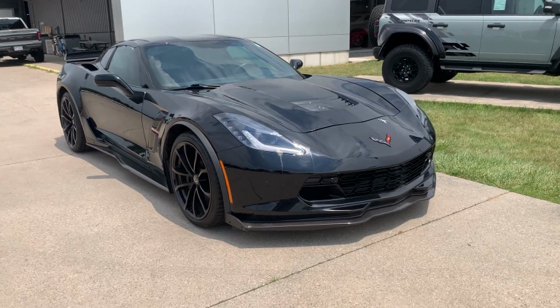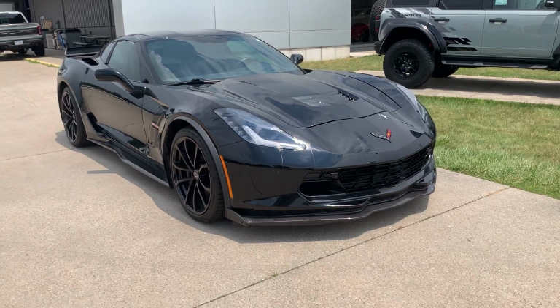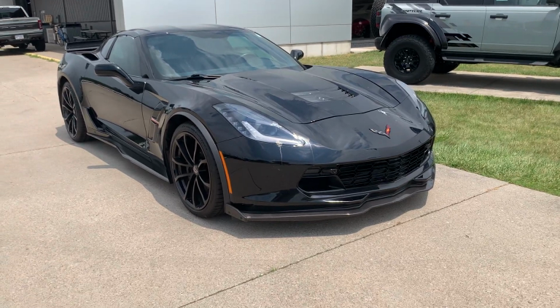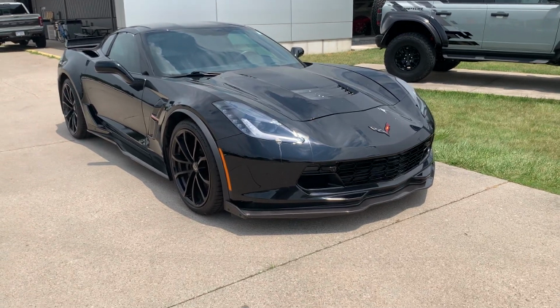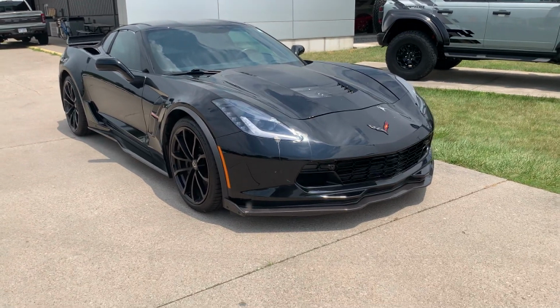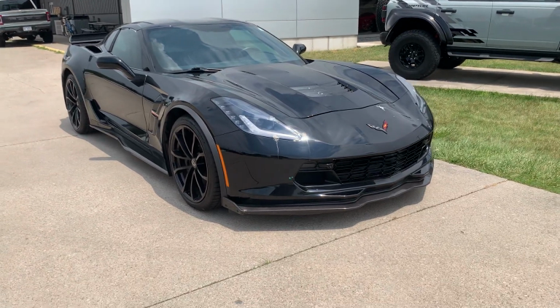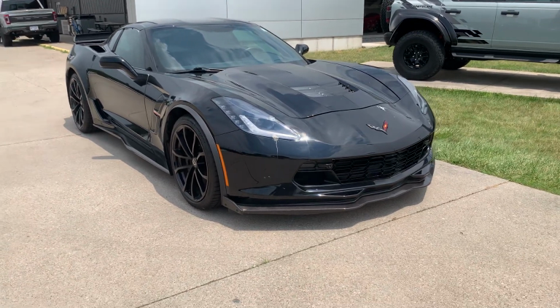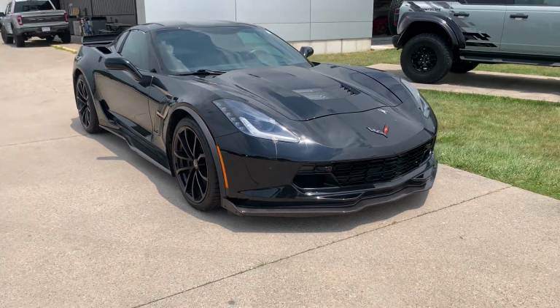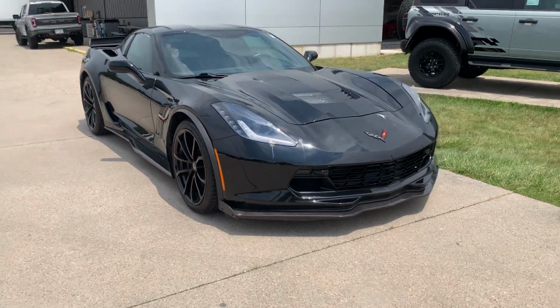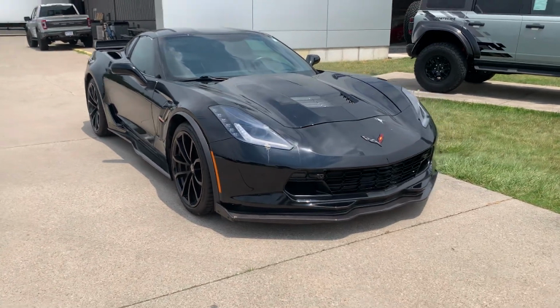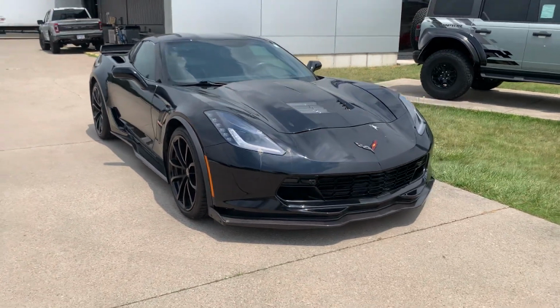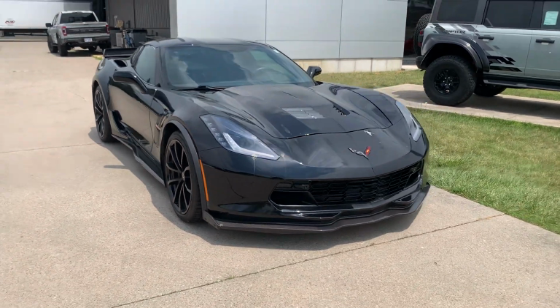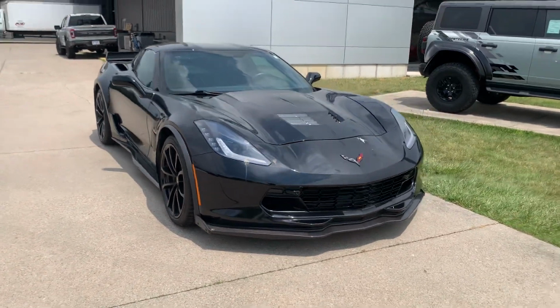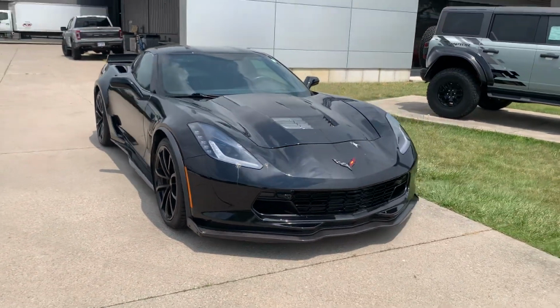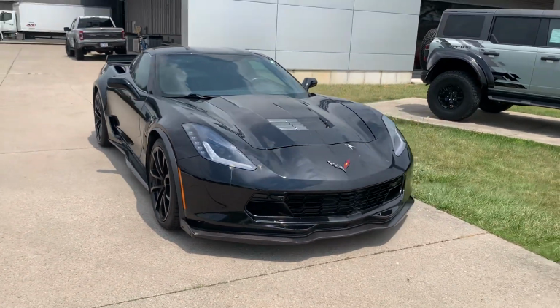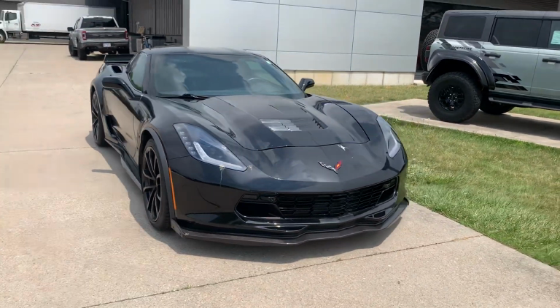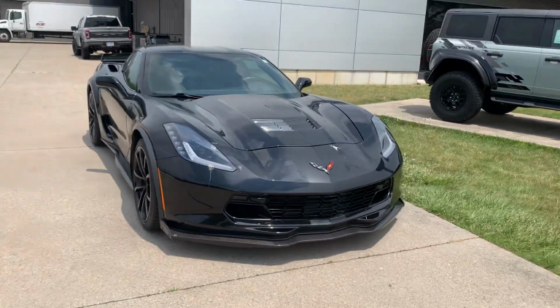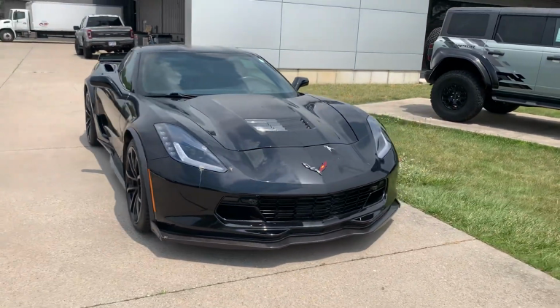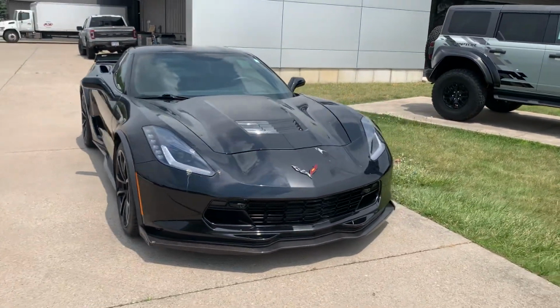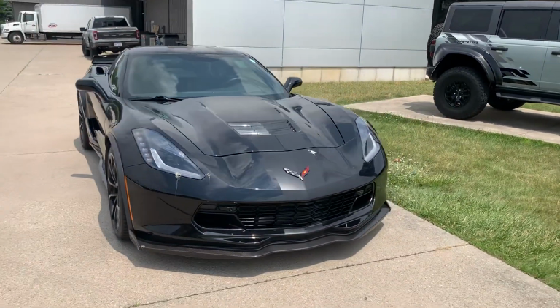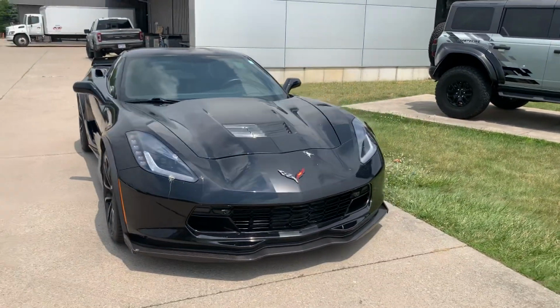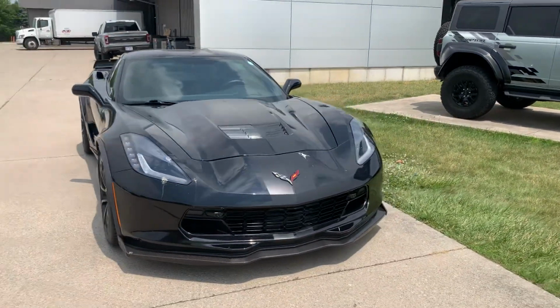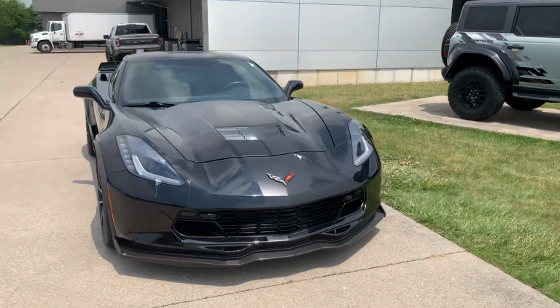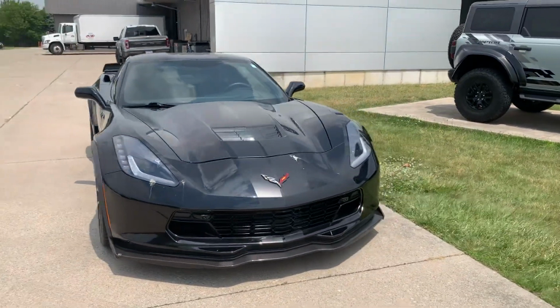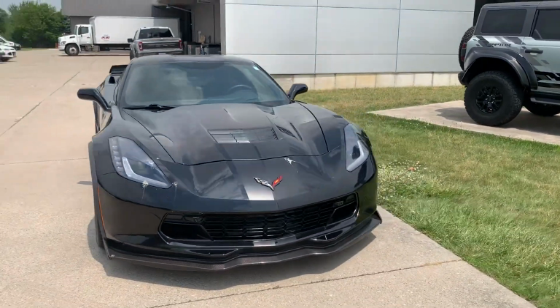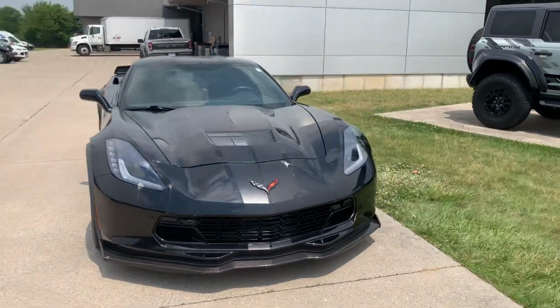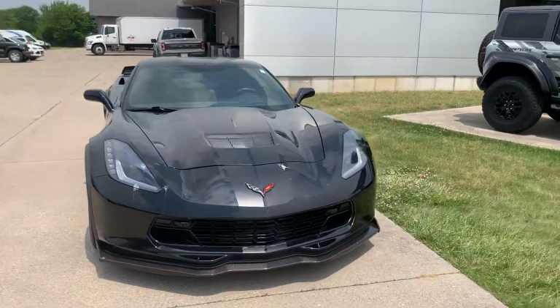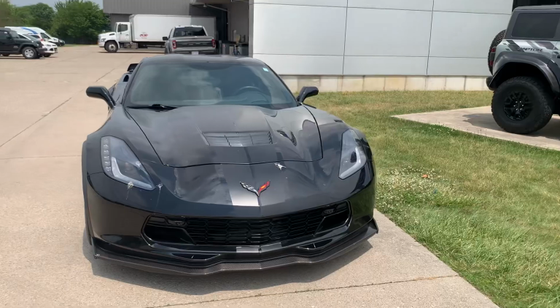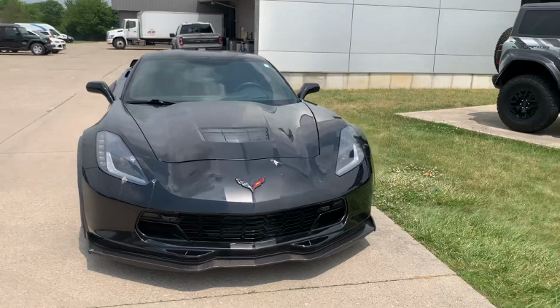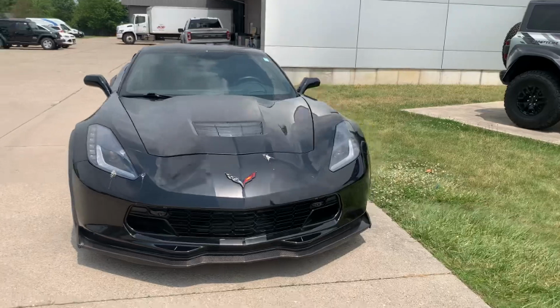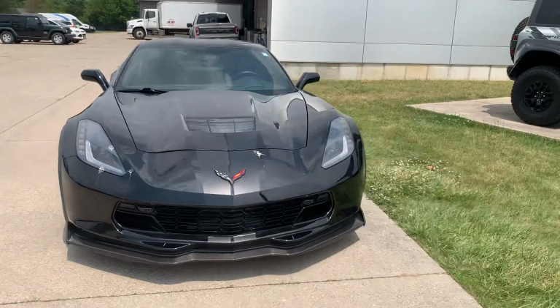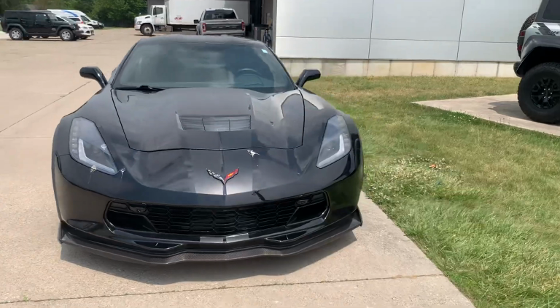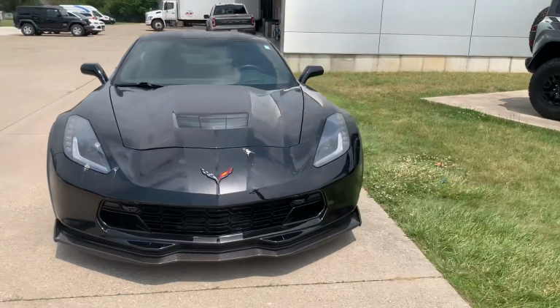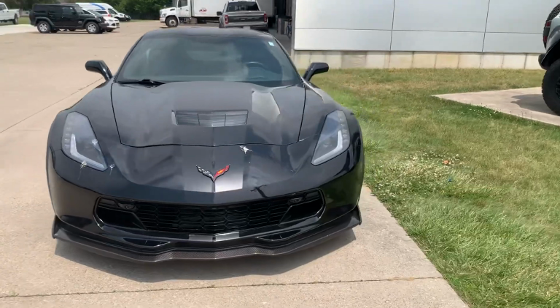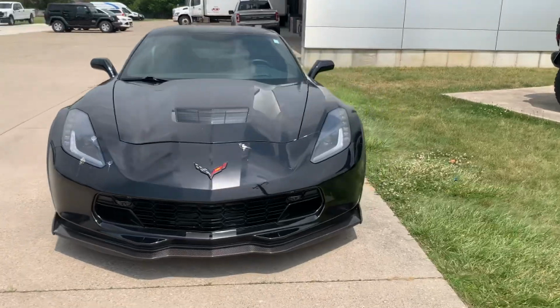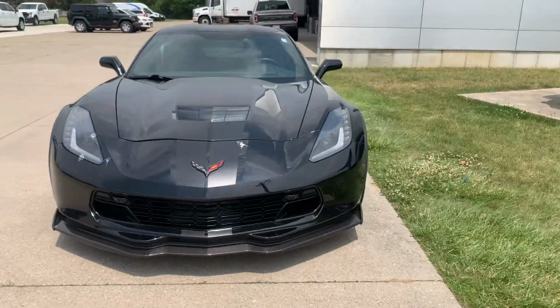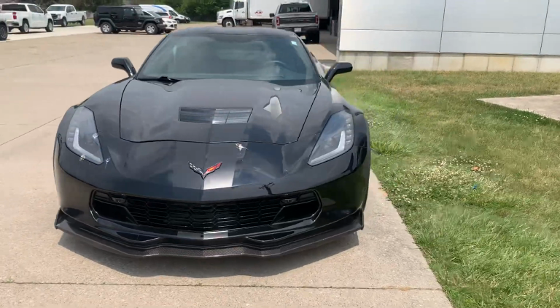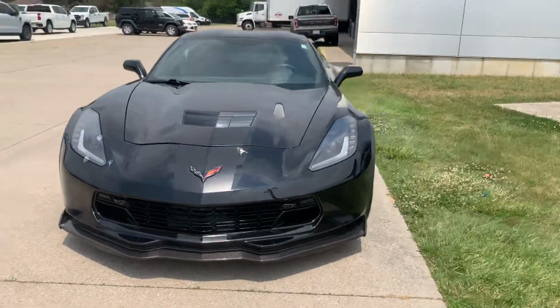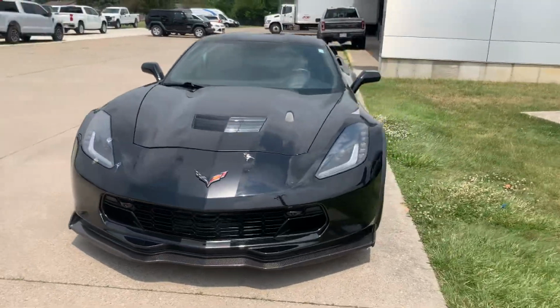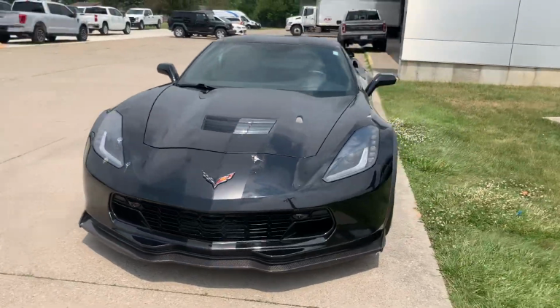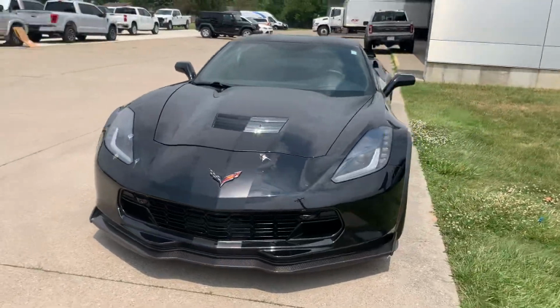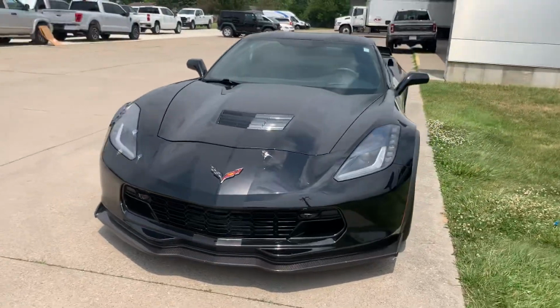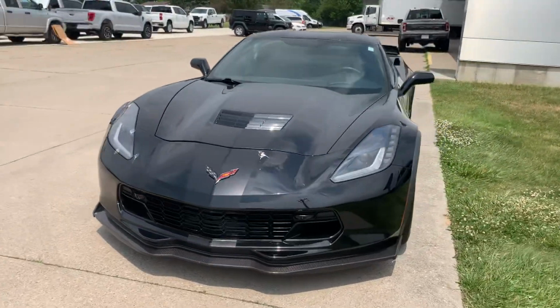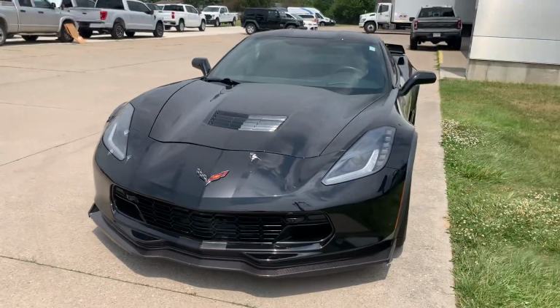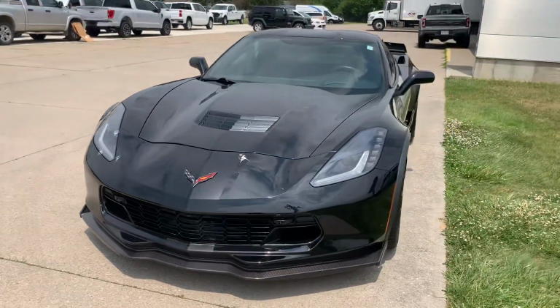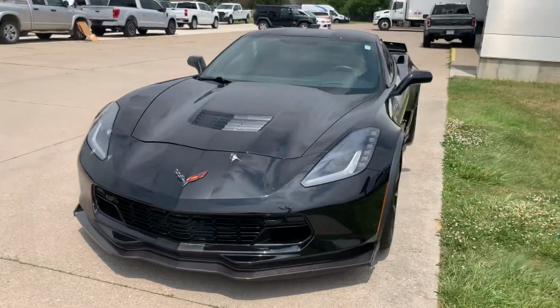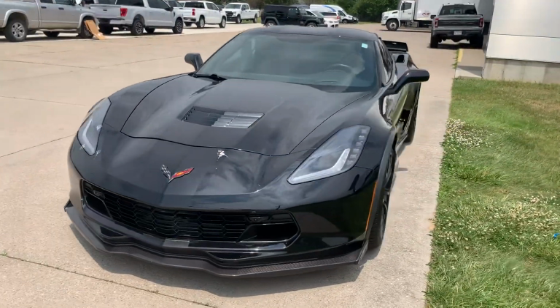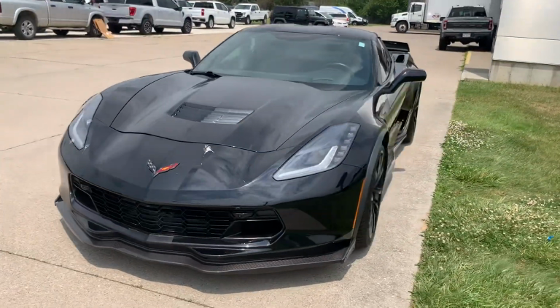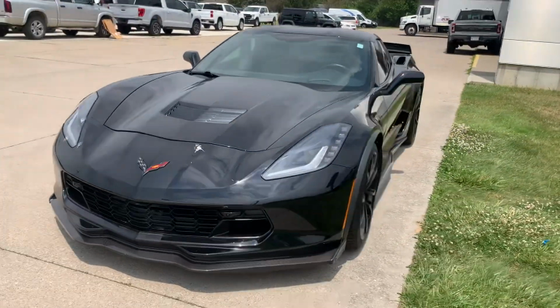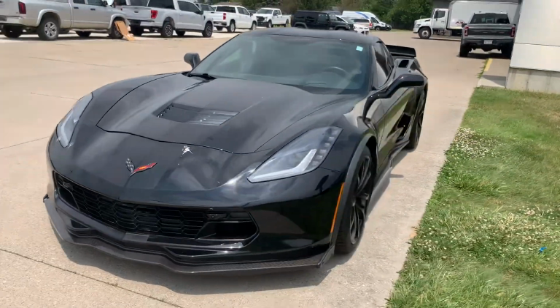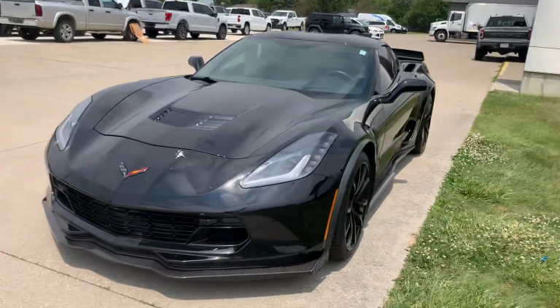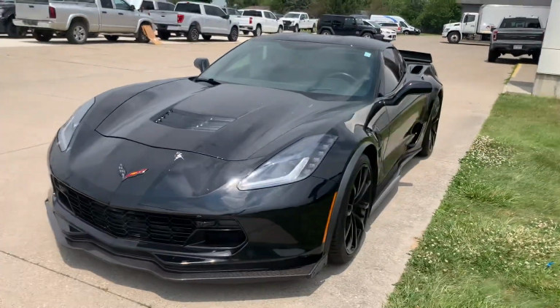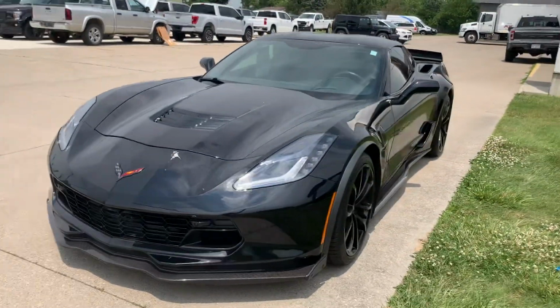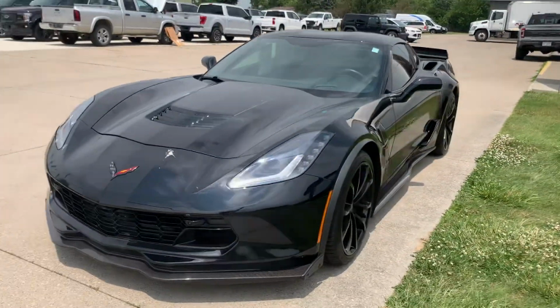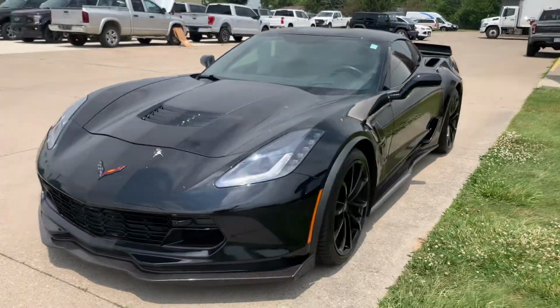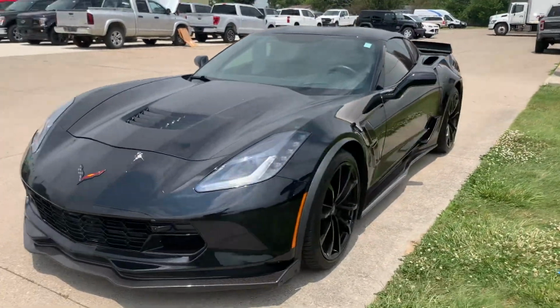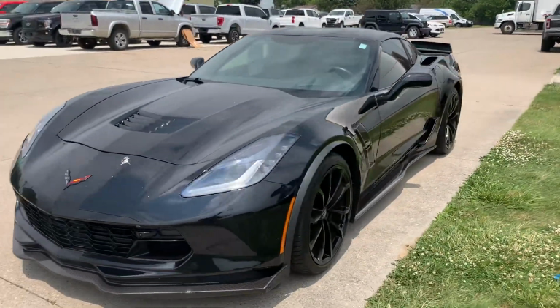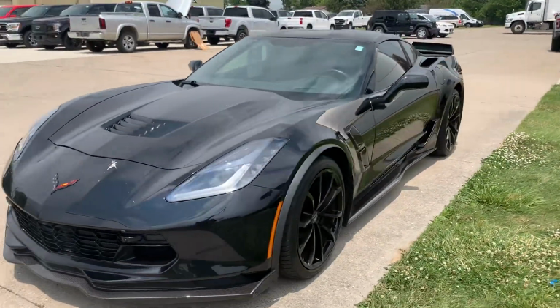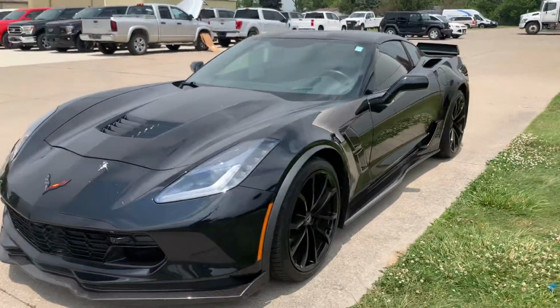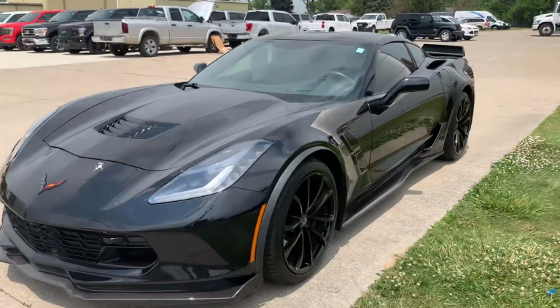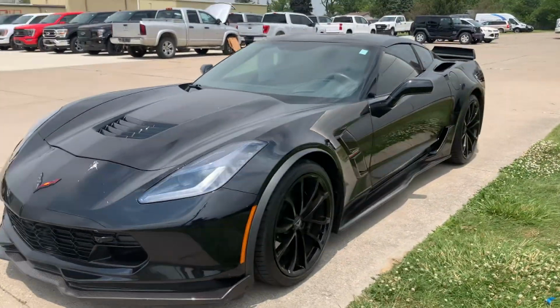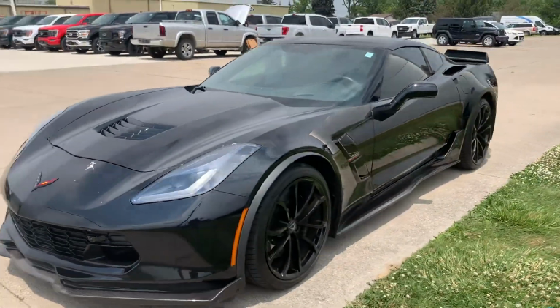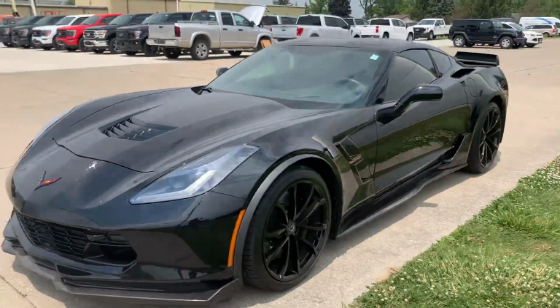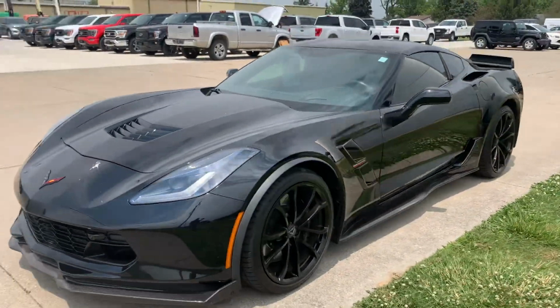Angel here at Terry Hendricks Ford, going to take you on a quick walk around of this 2019 Chevrolet Corvette Grand Sport.